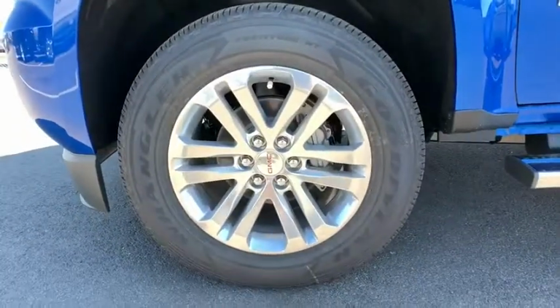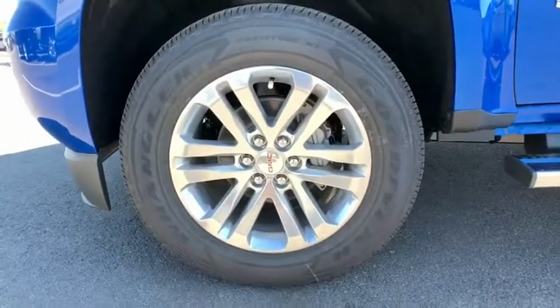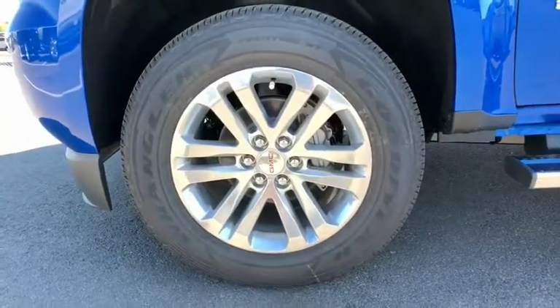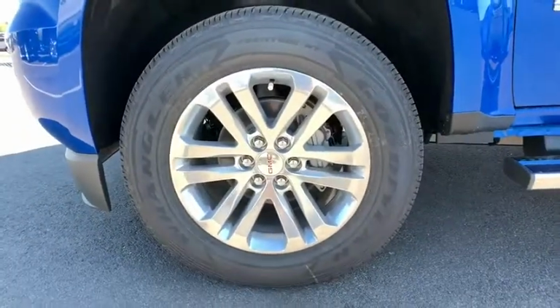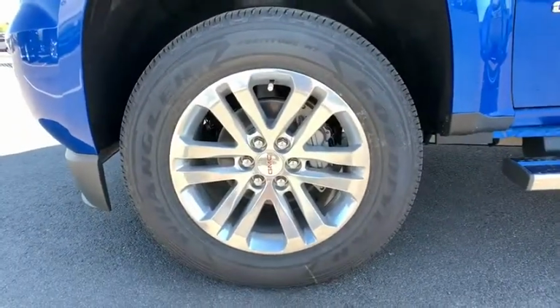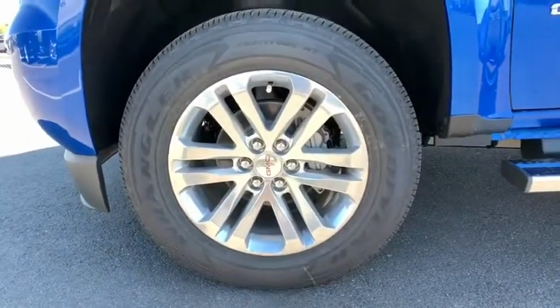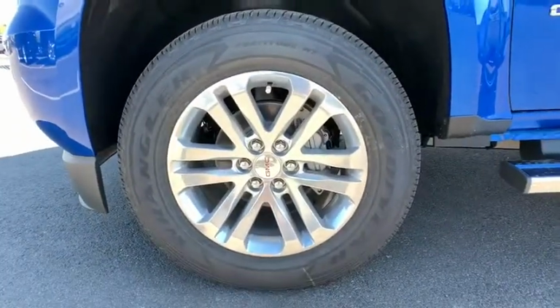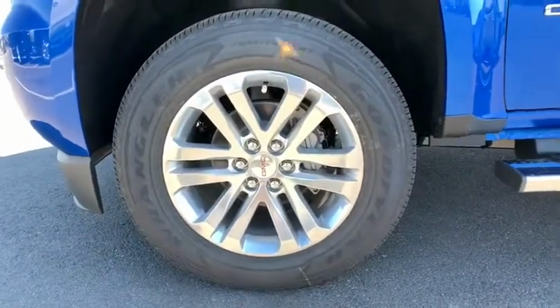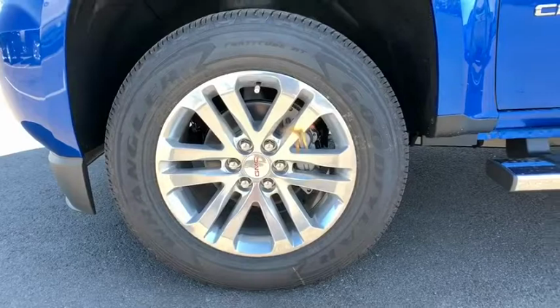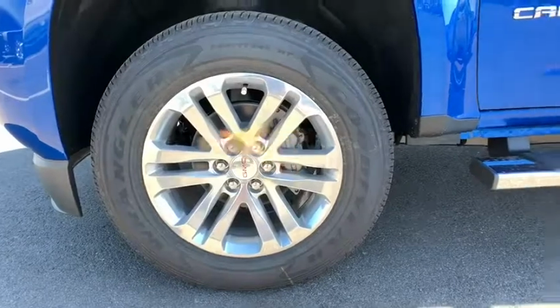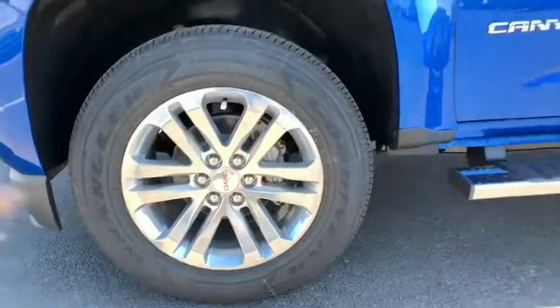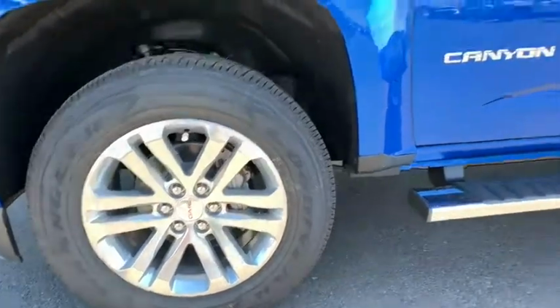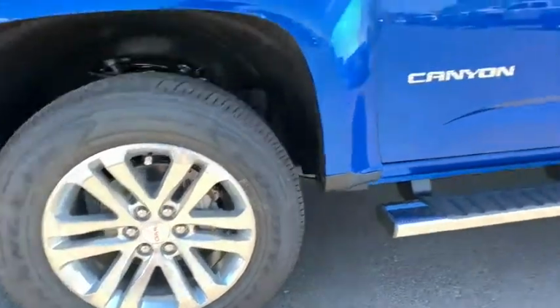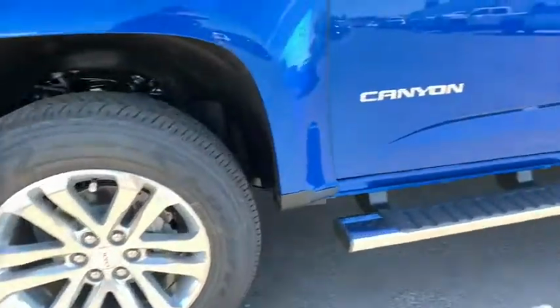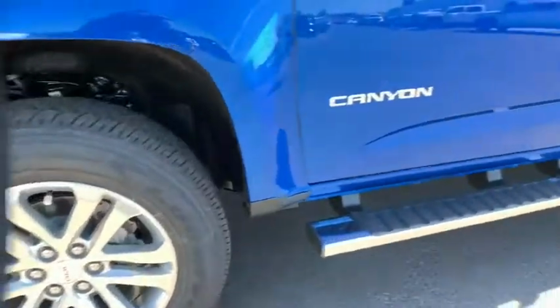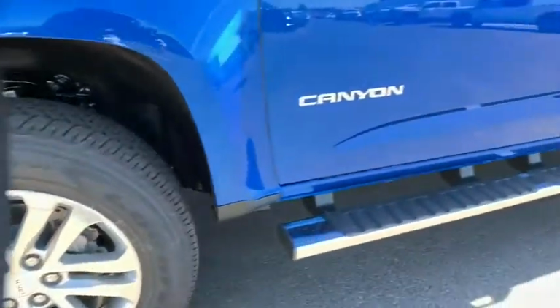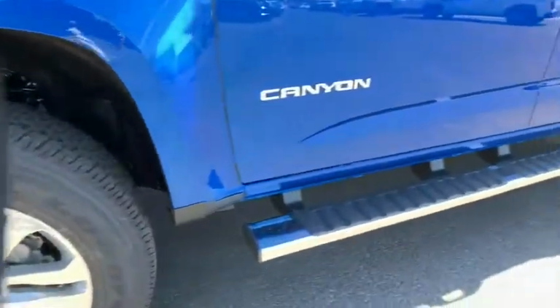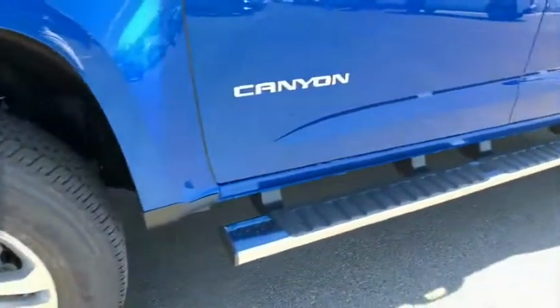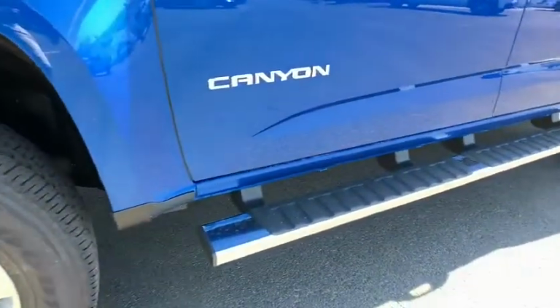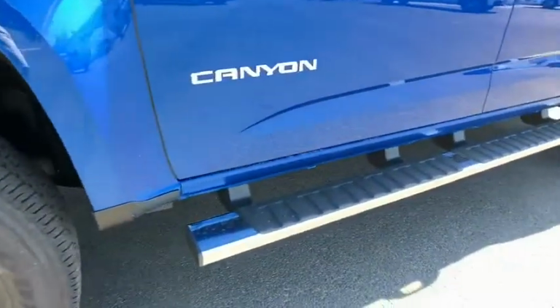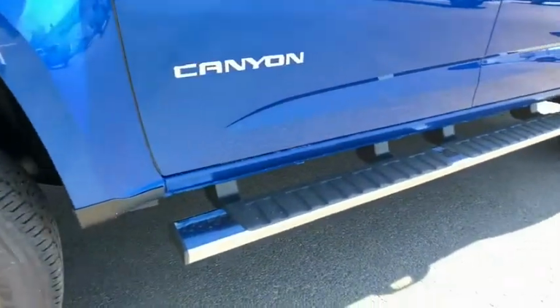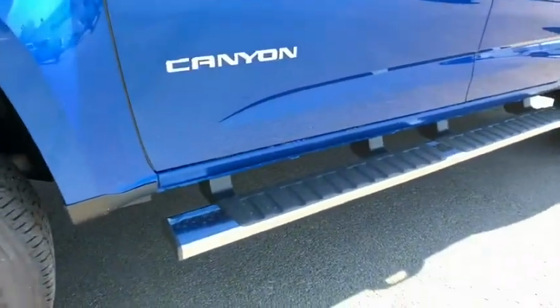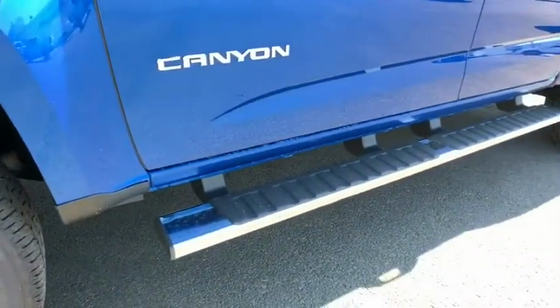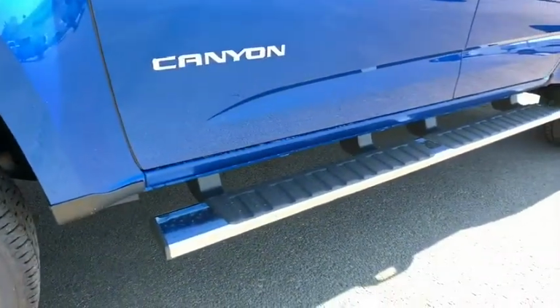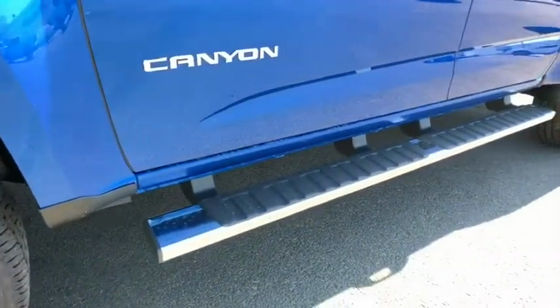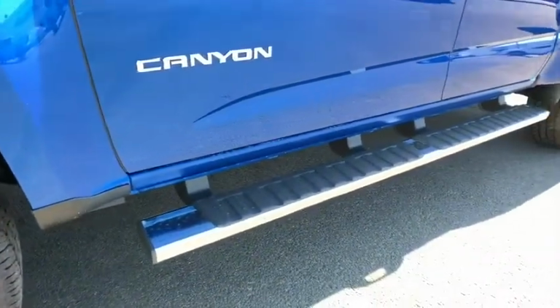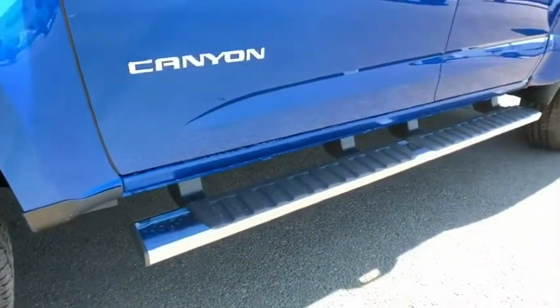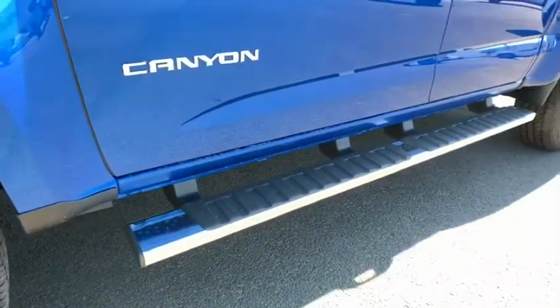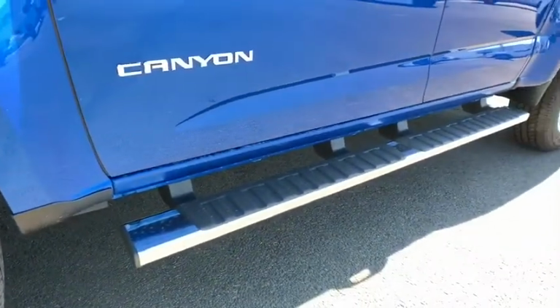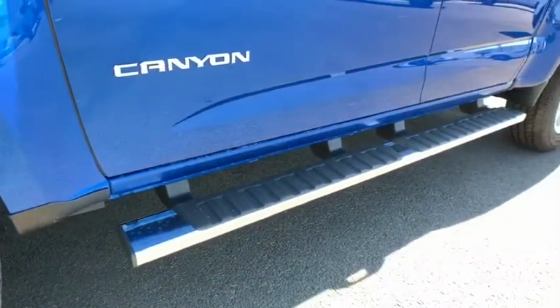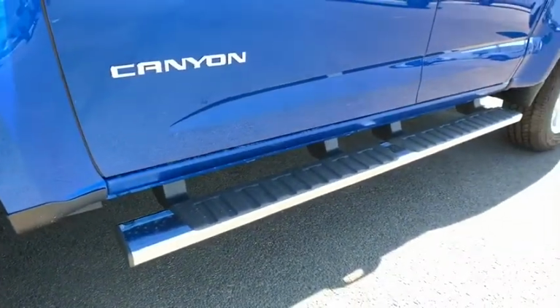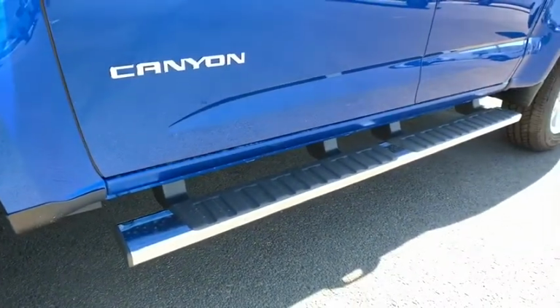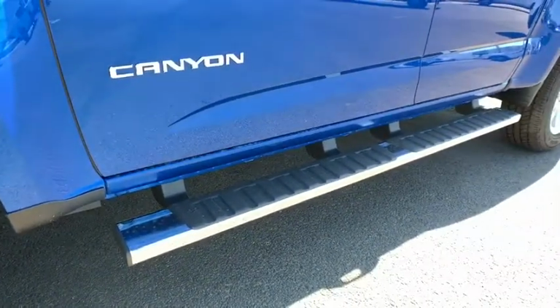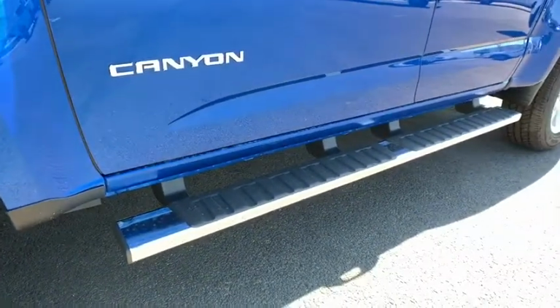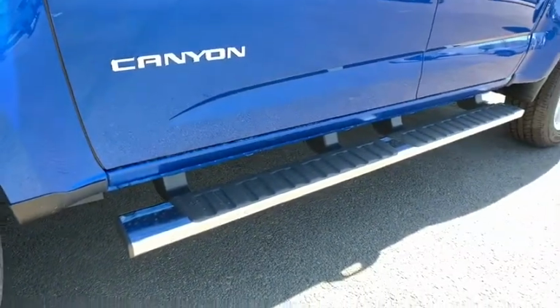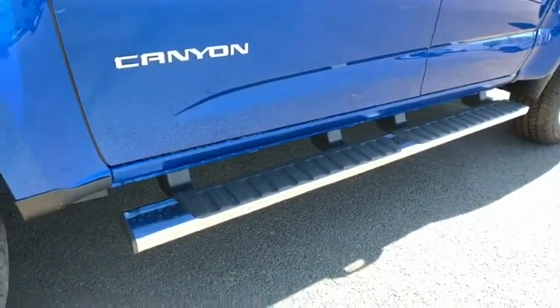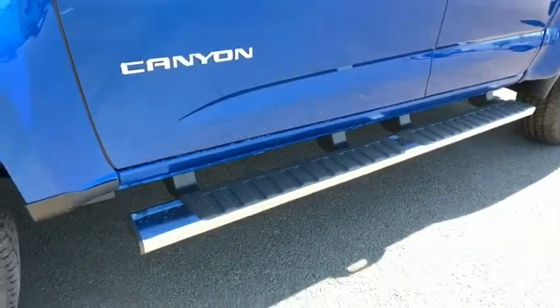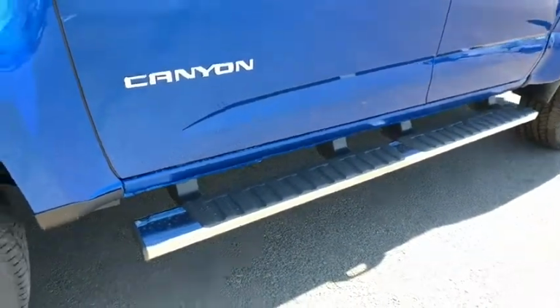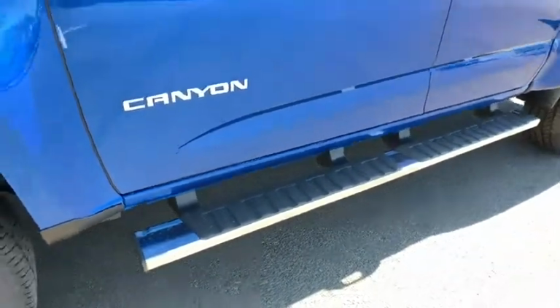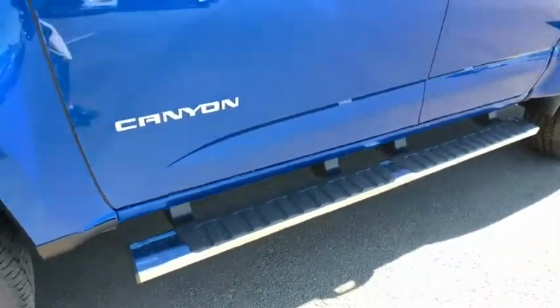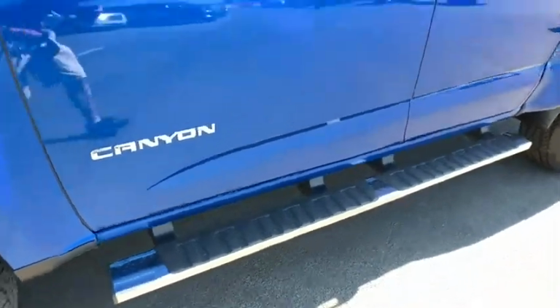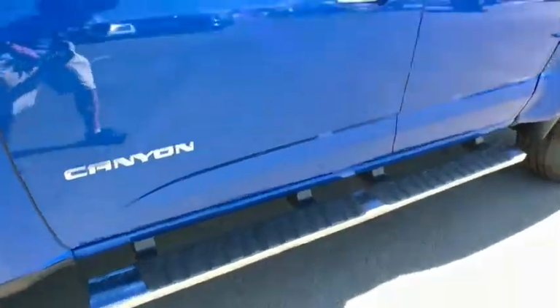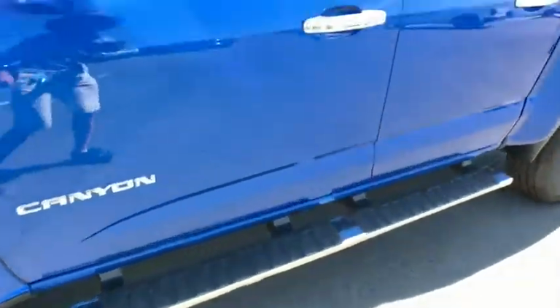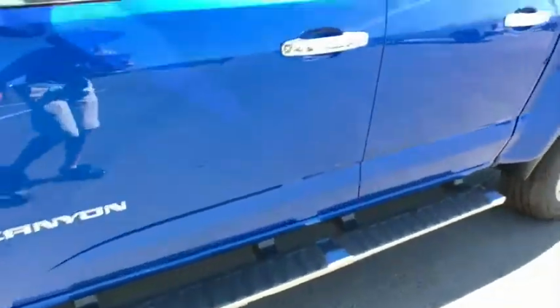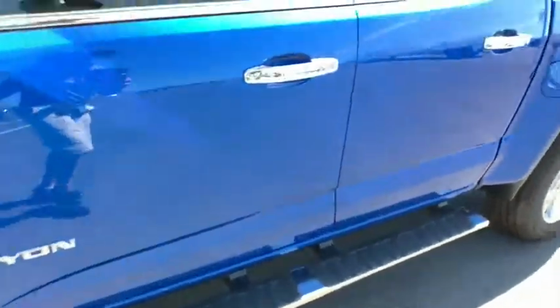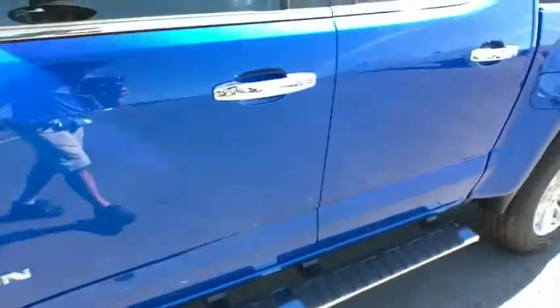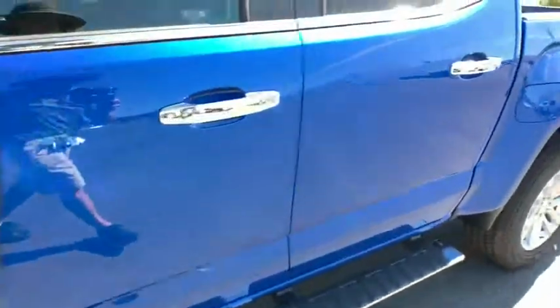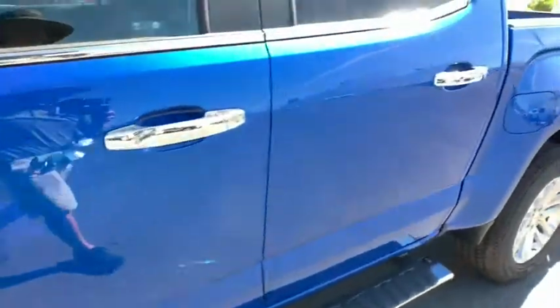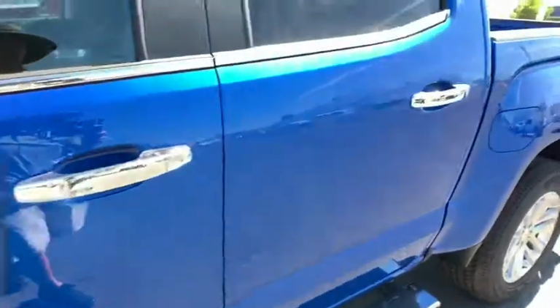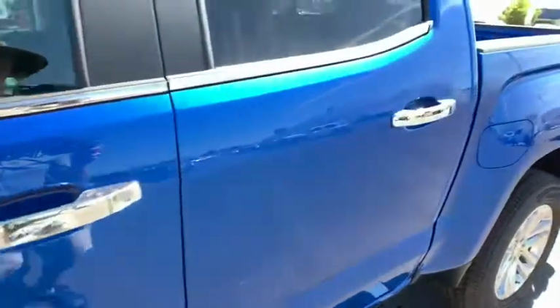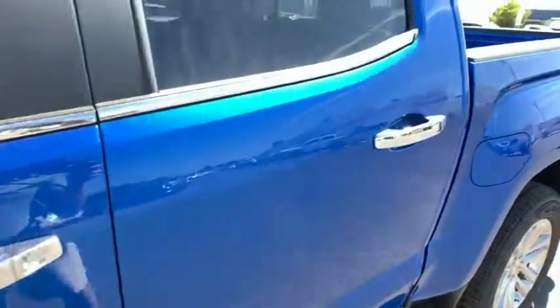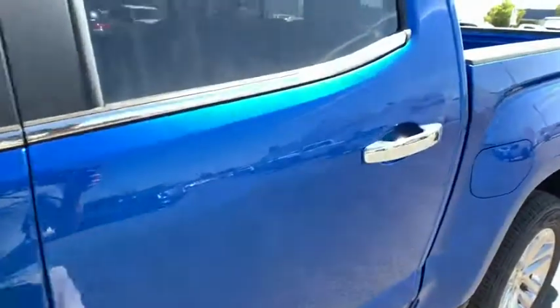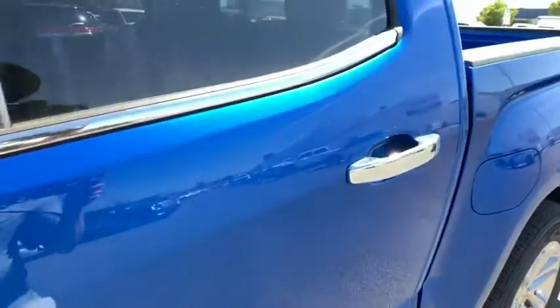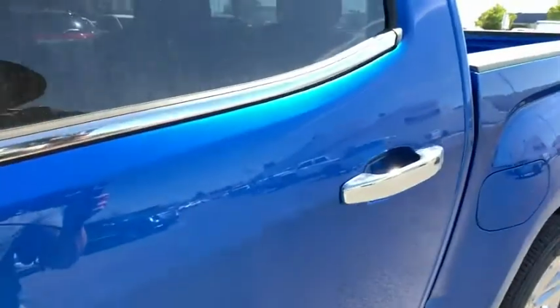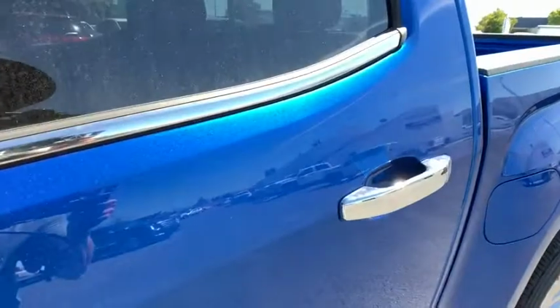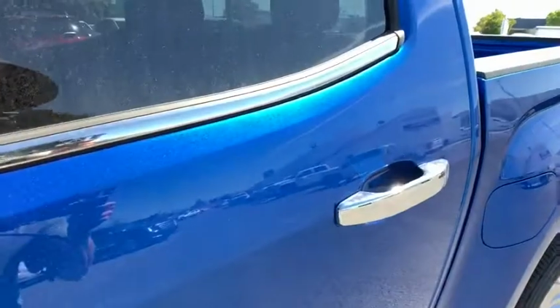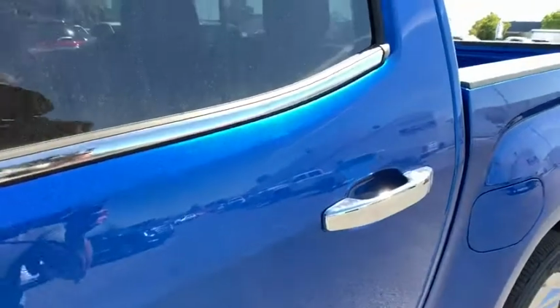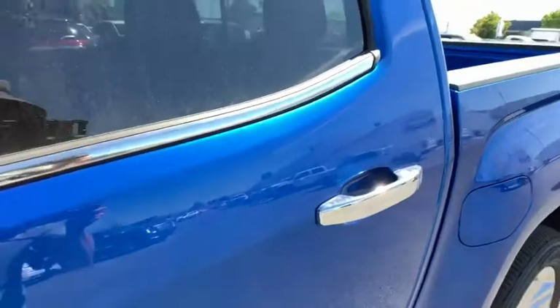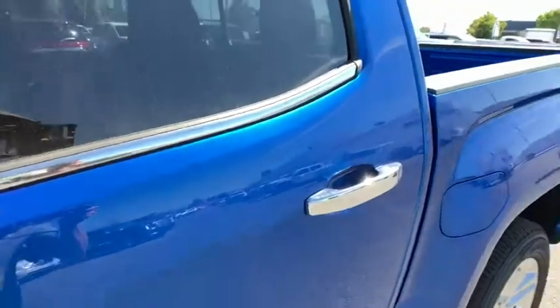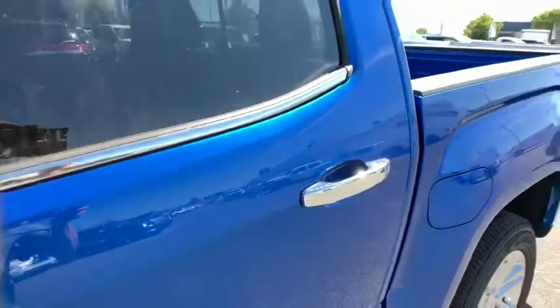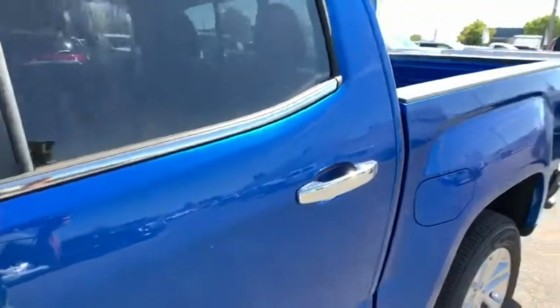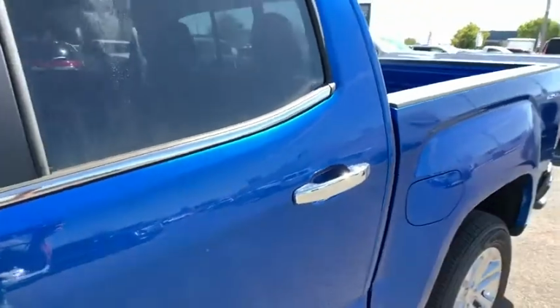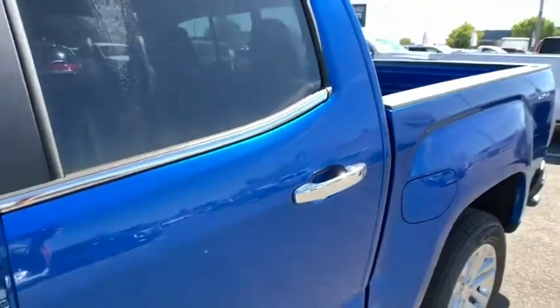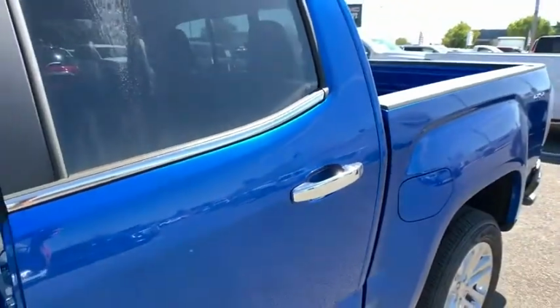Four-wheel drive, floor mats, four-wheel disc brakes, cruise control, aluminum wheels, auto dimming rear view mirror.